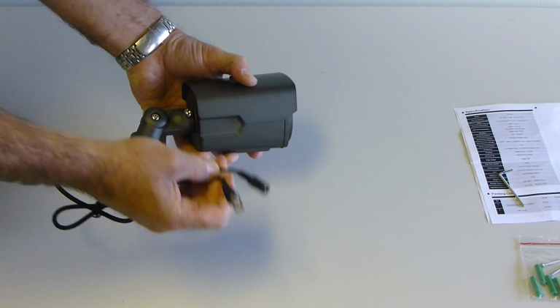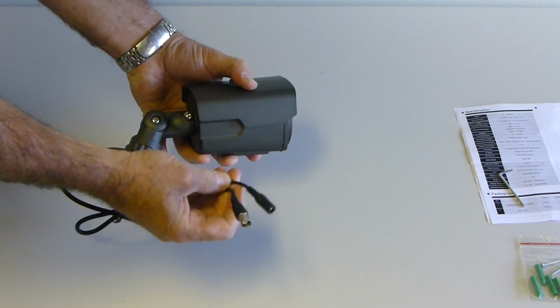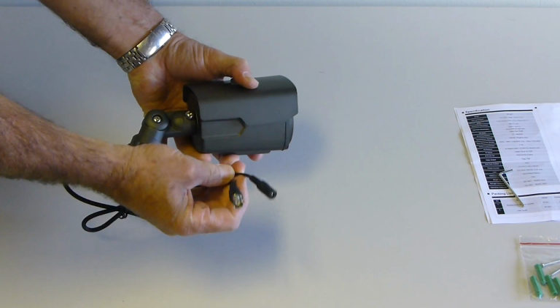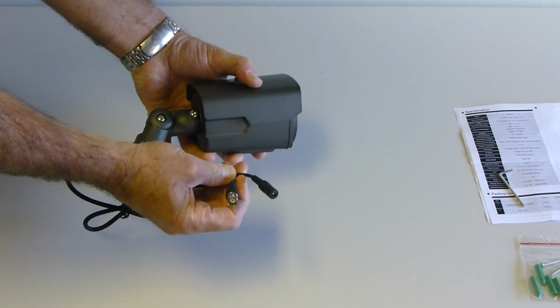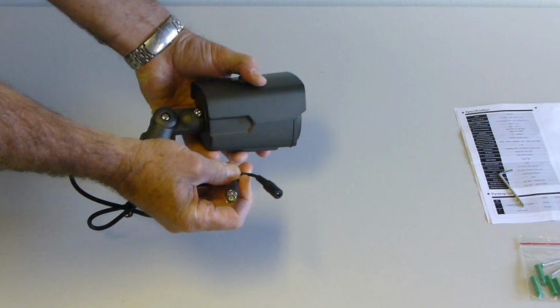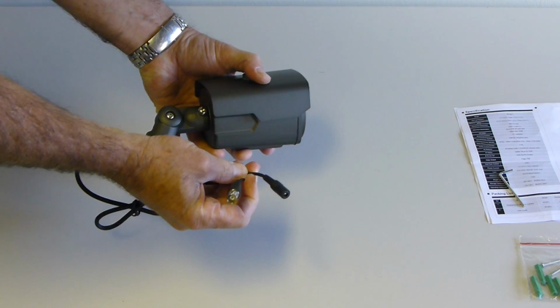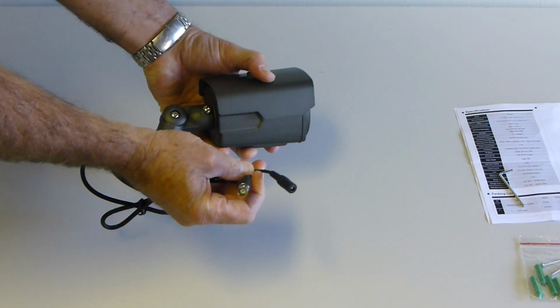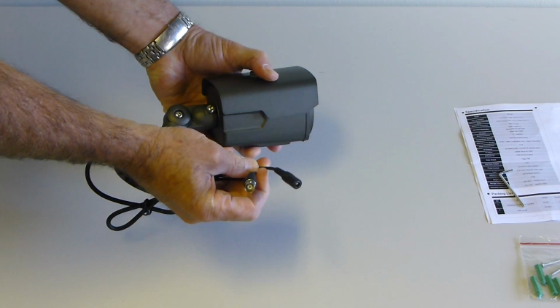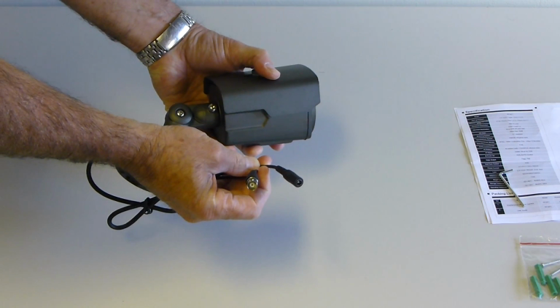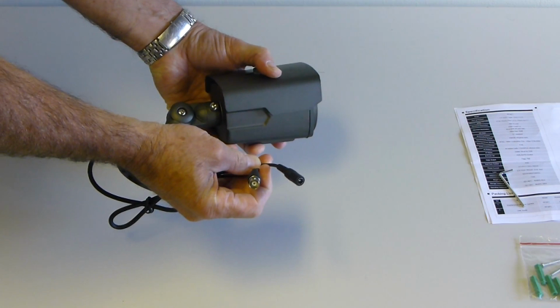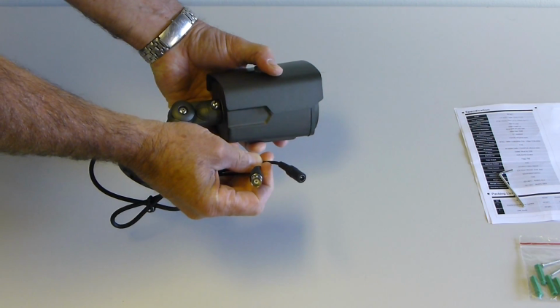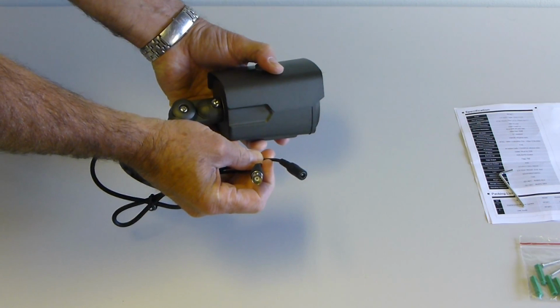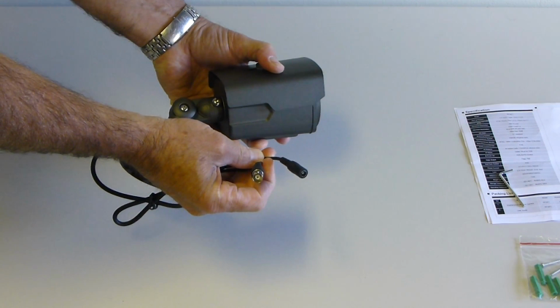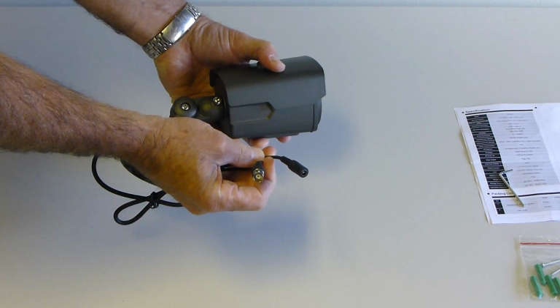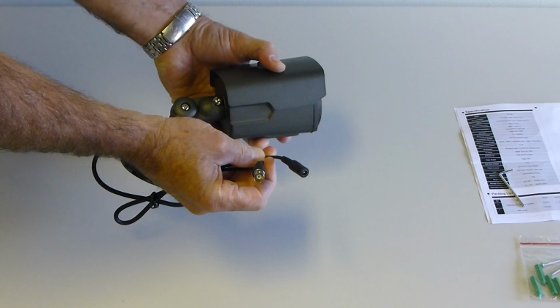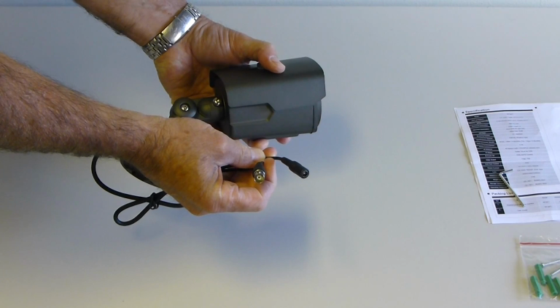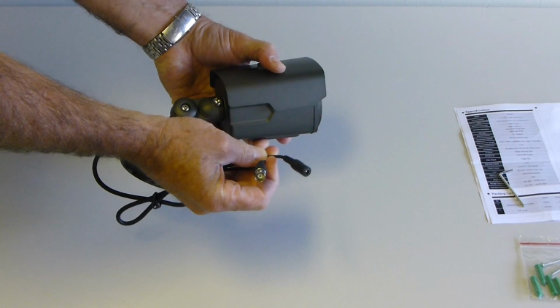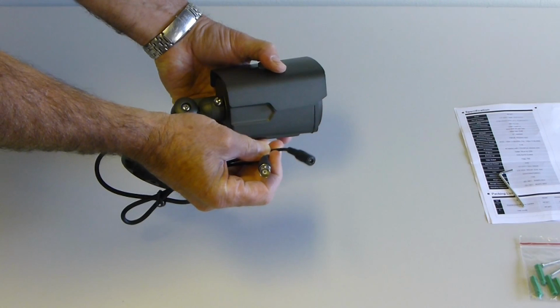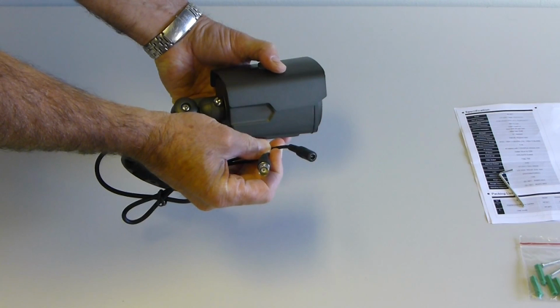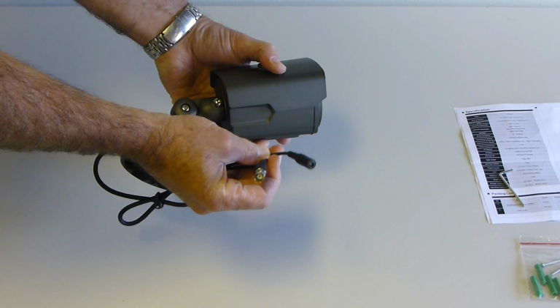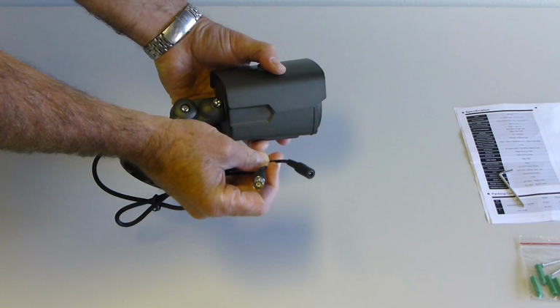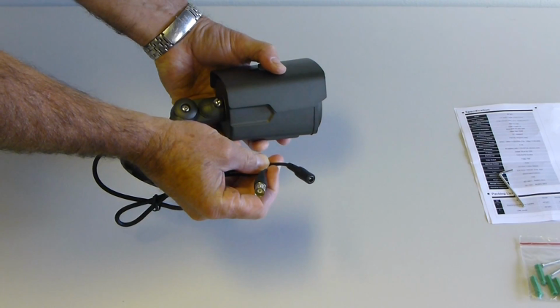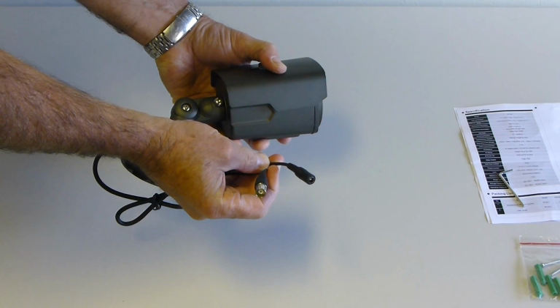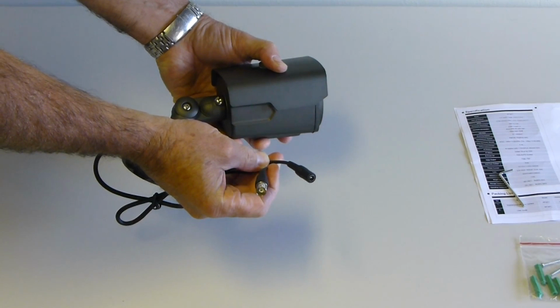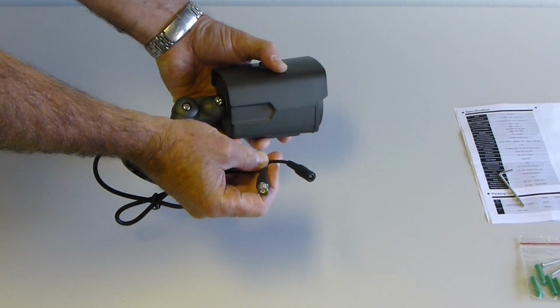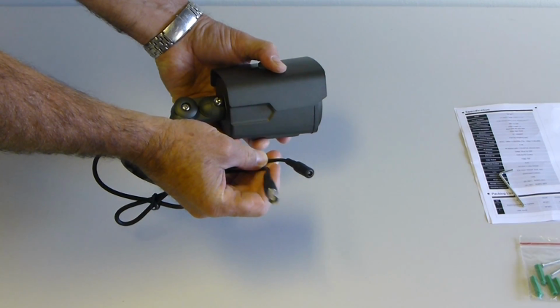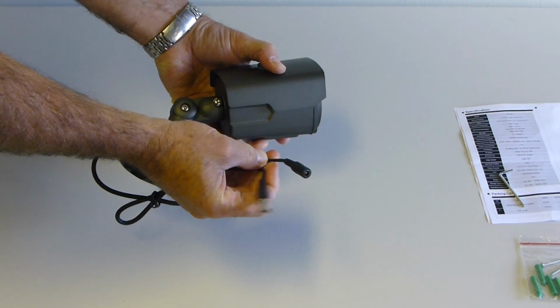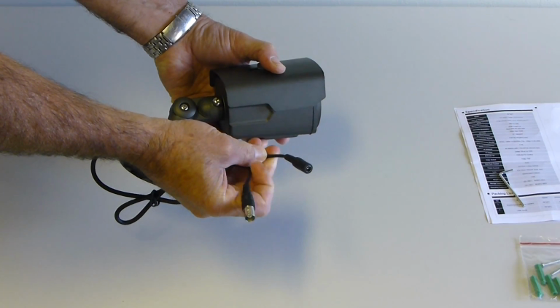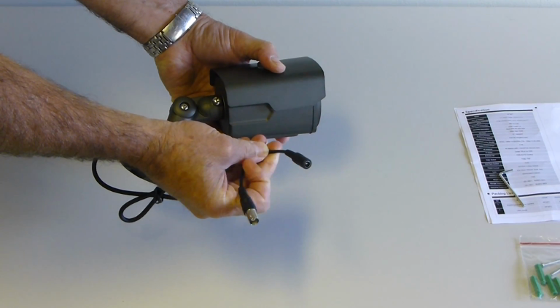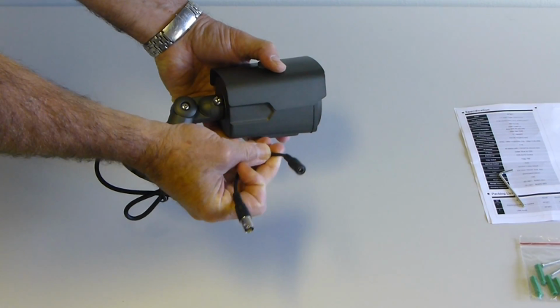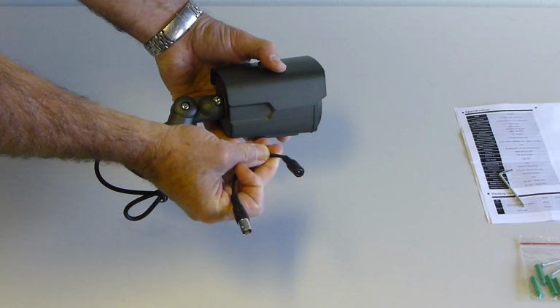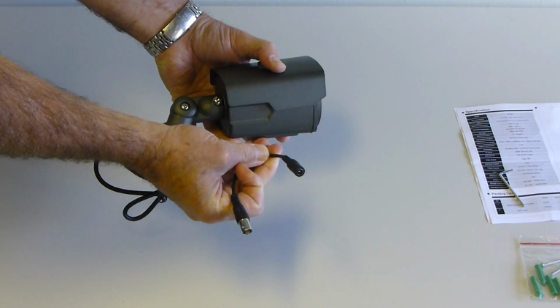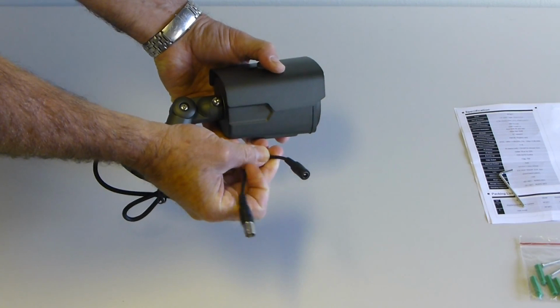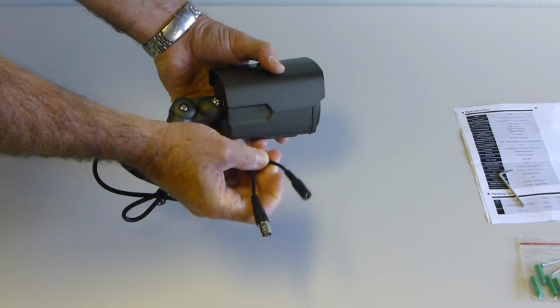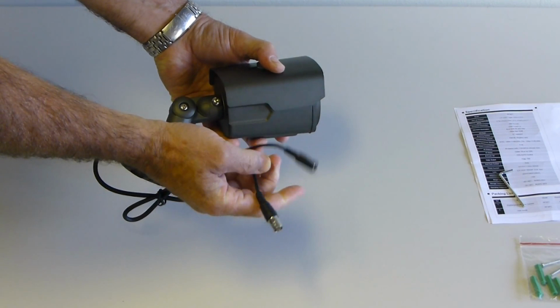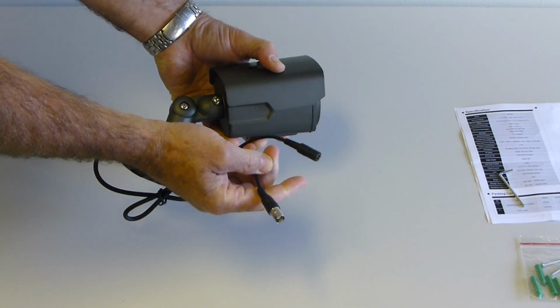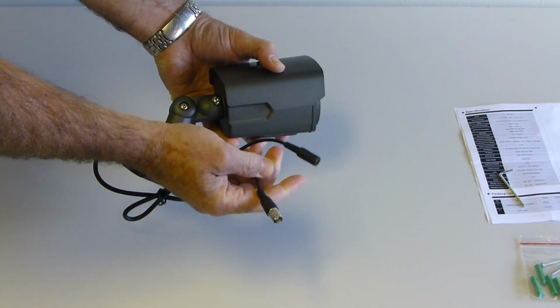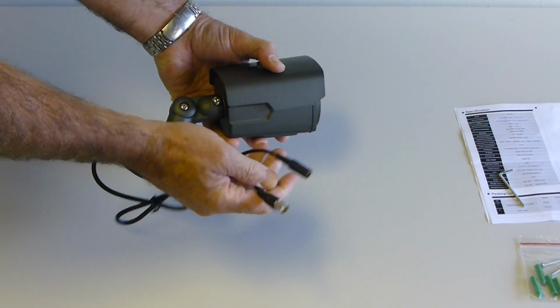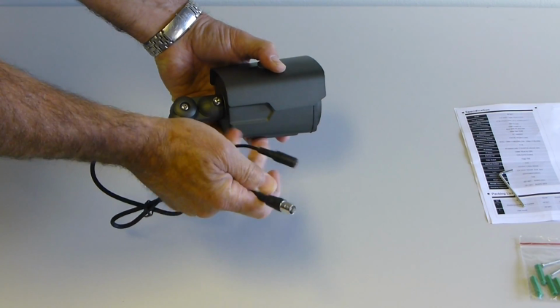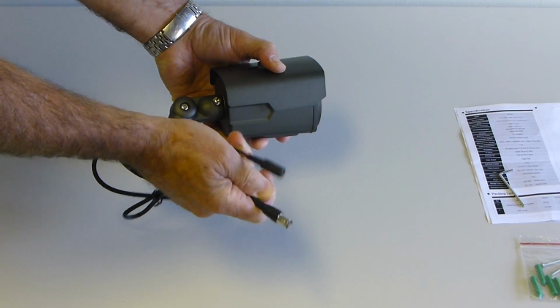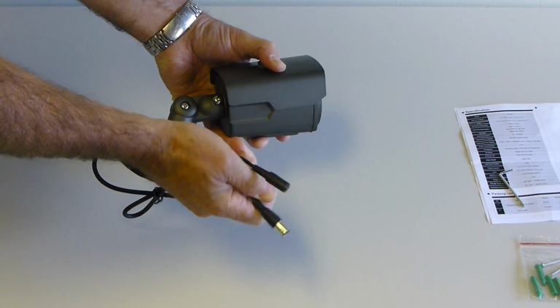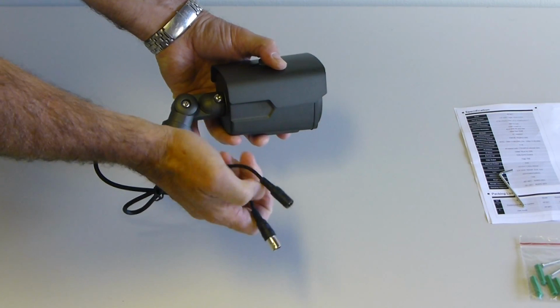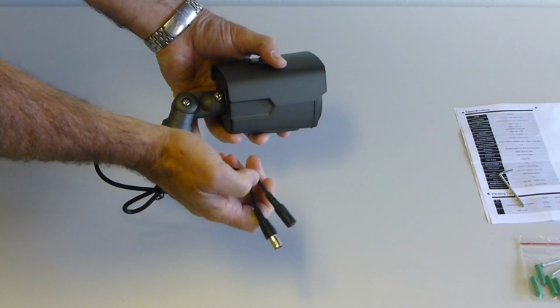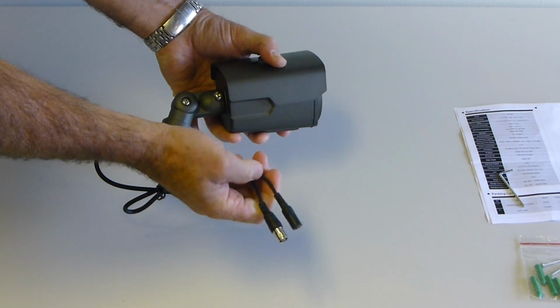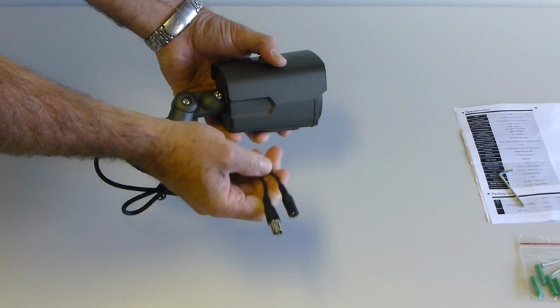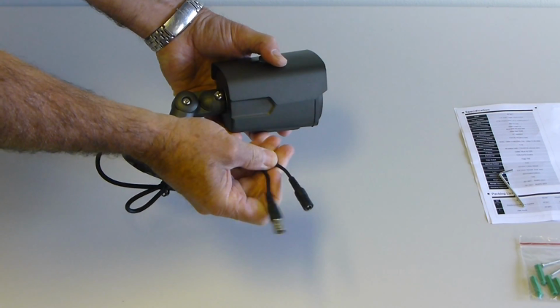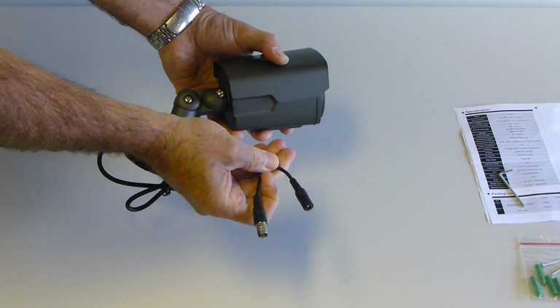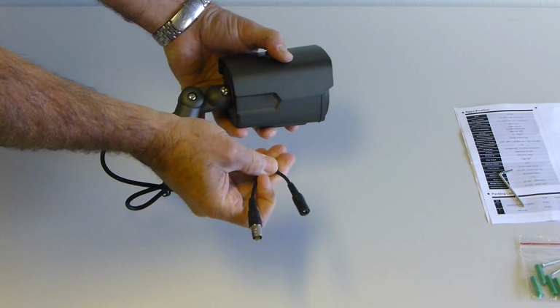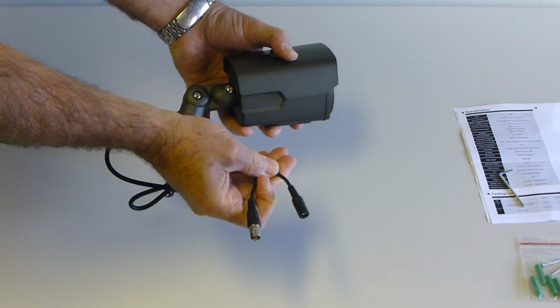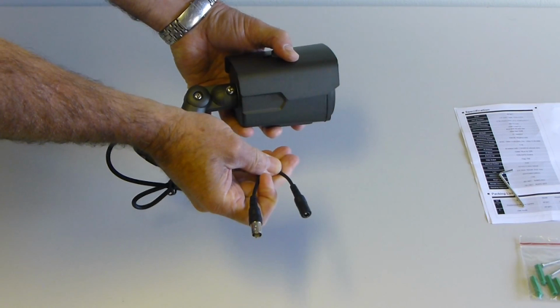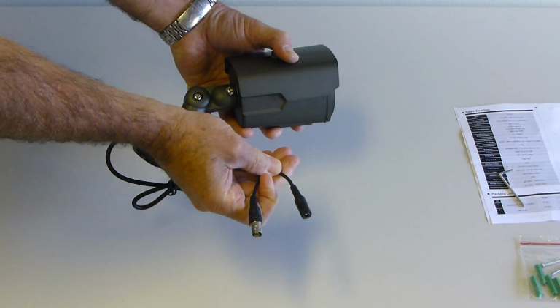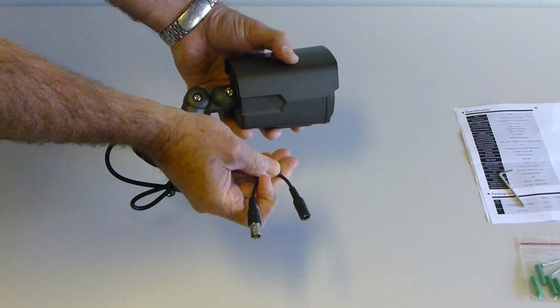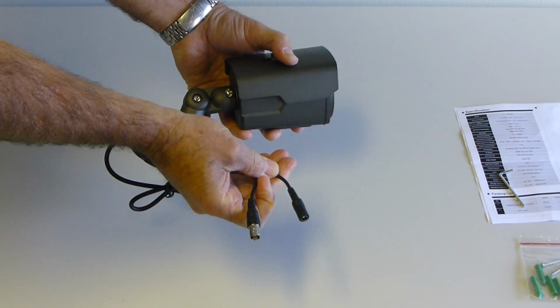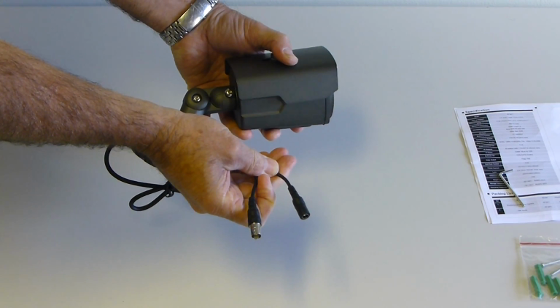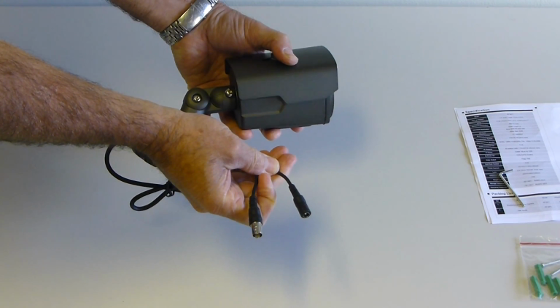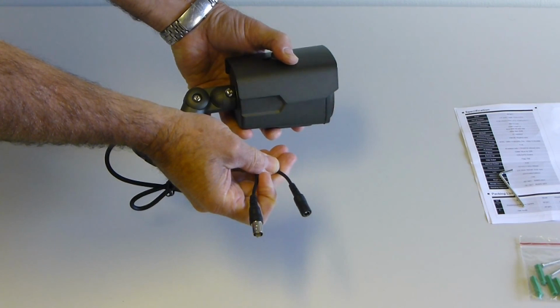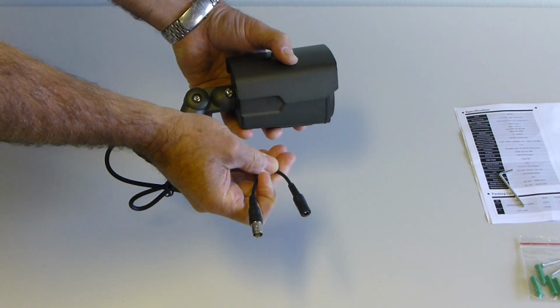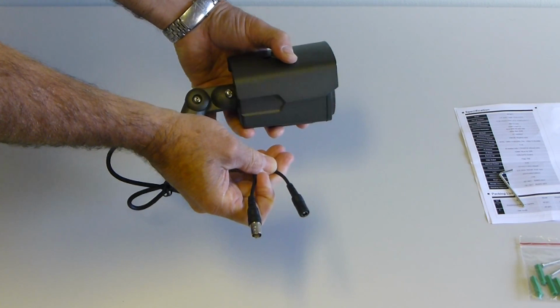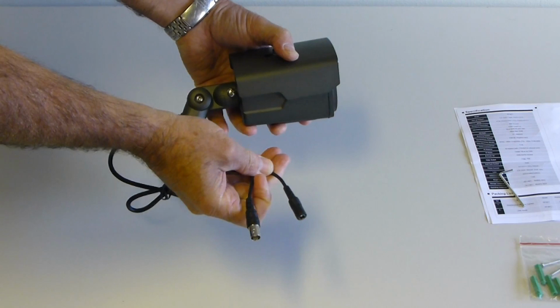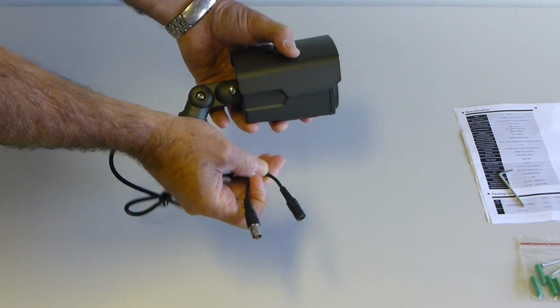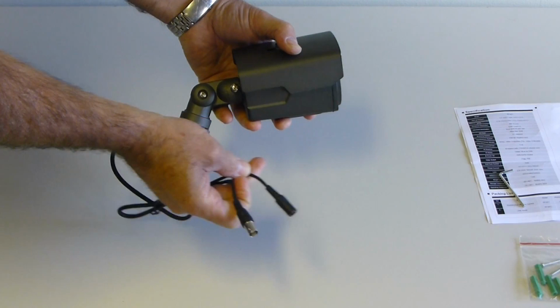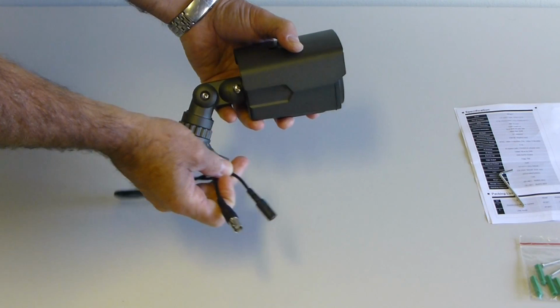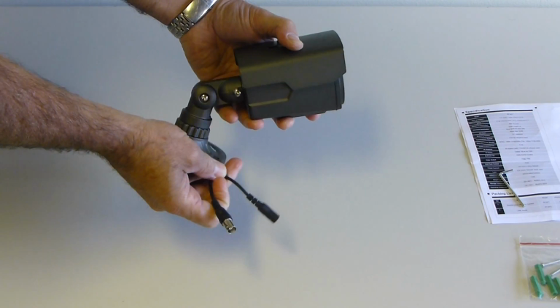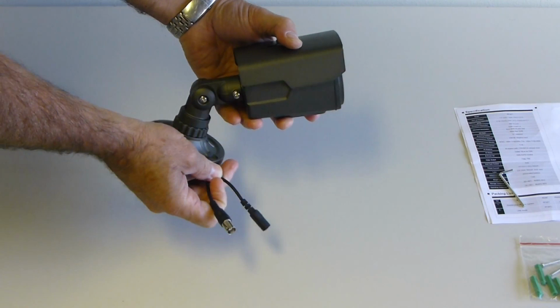The cables are terminated in a power and BNC connection which can connect to a DIY cable and power supply.